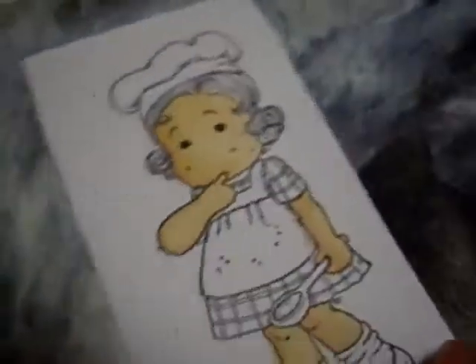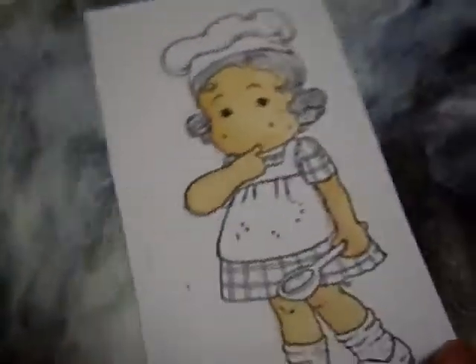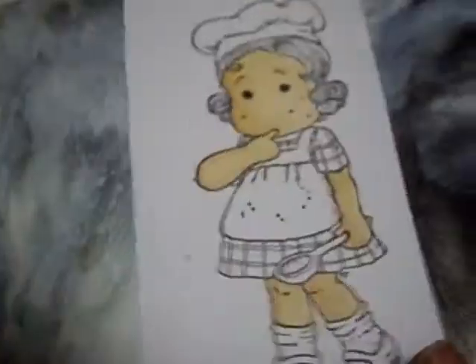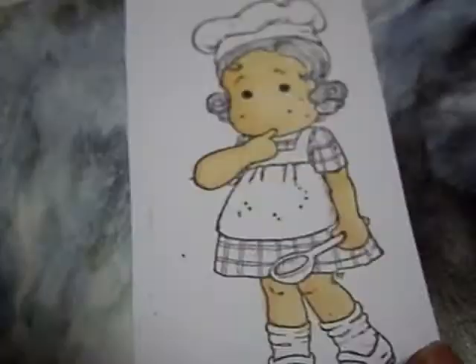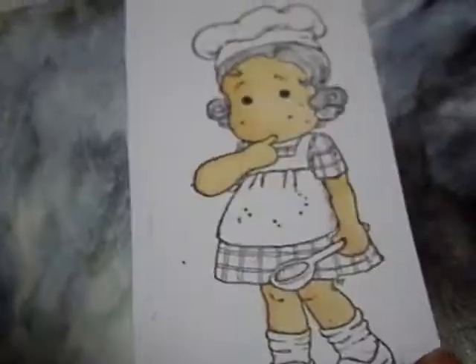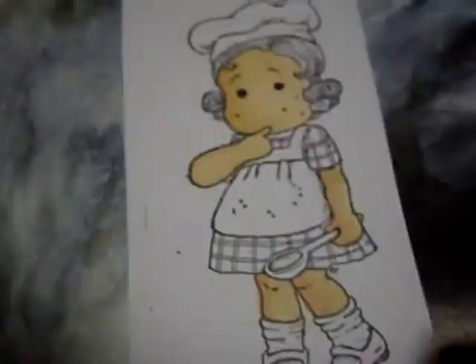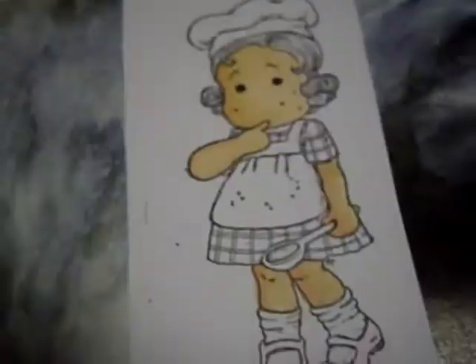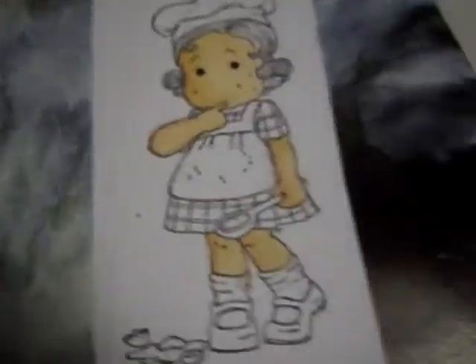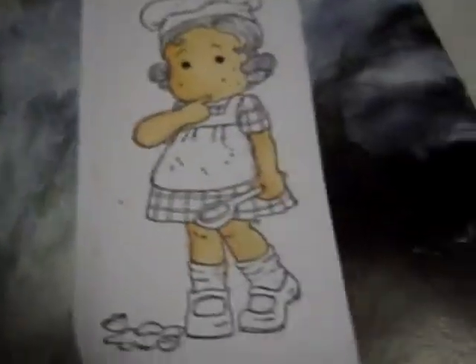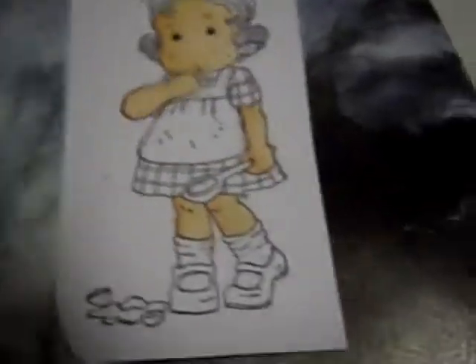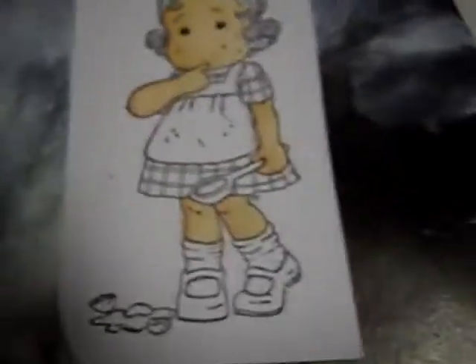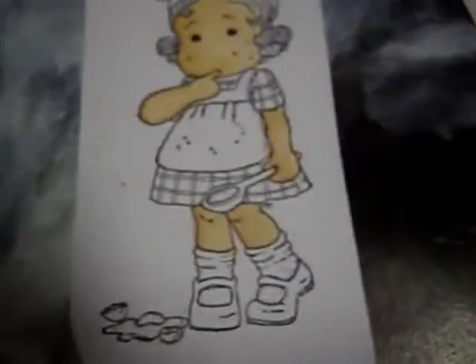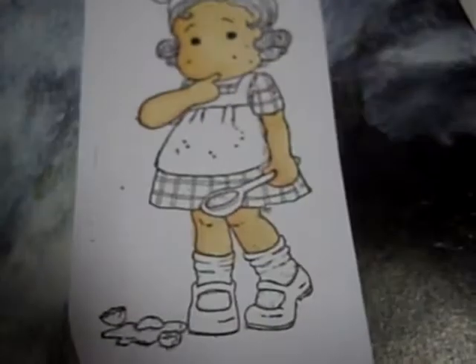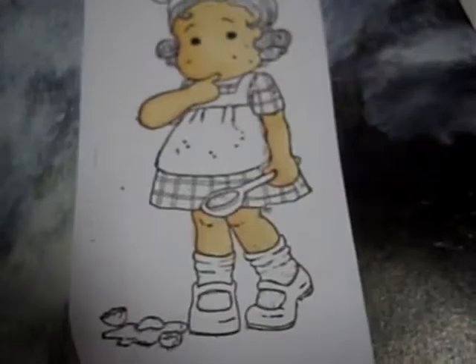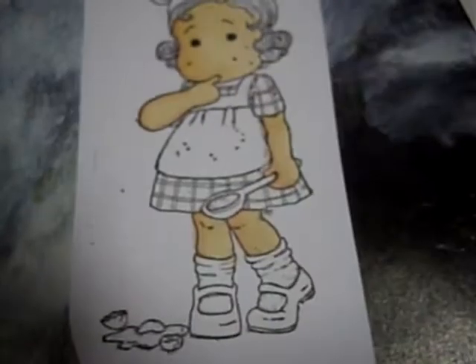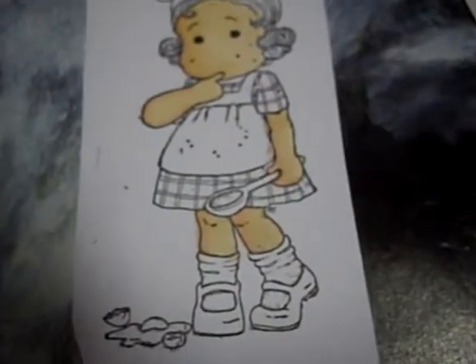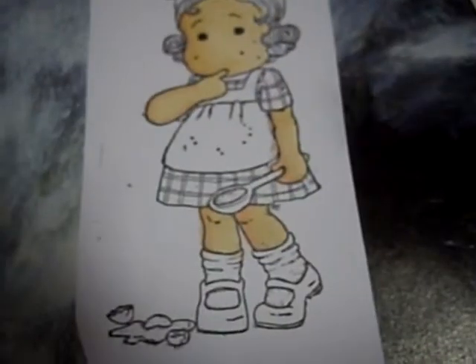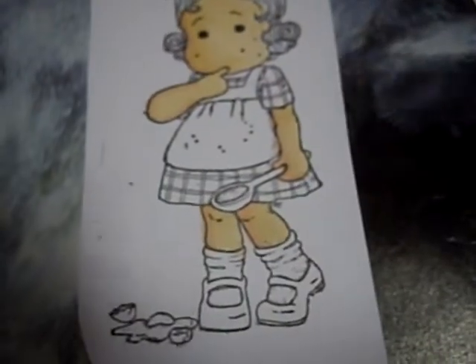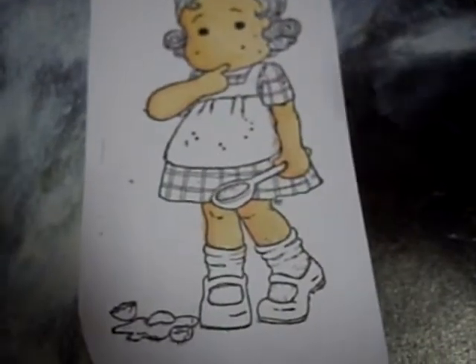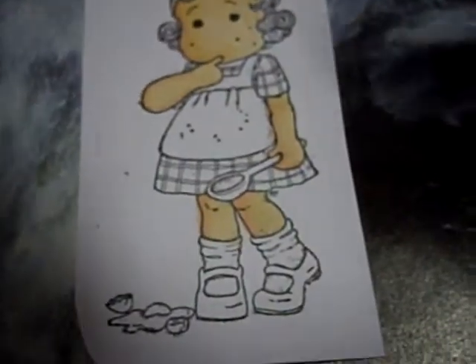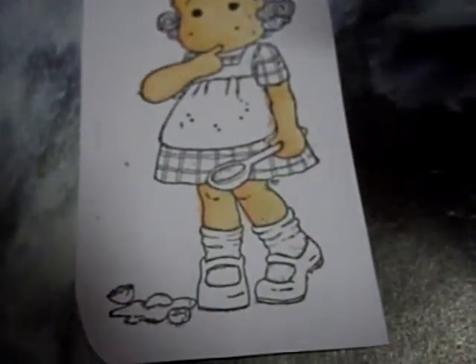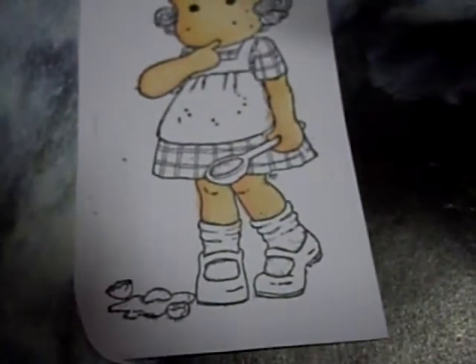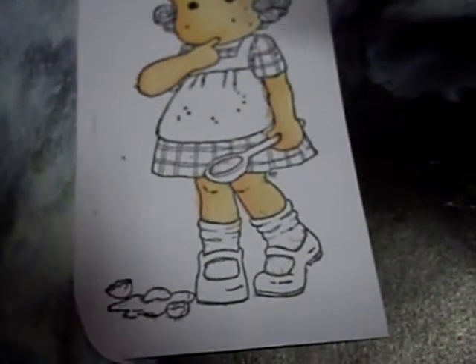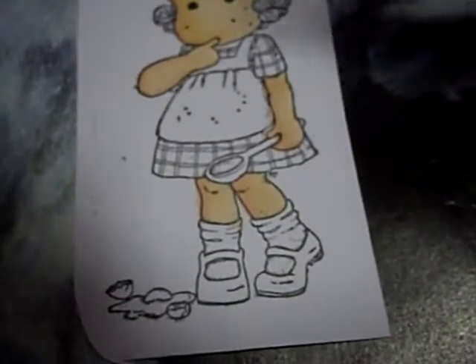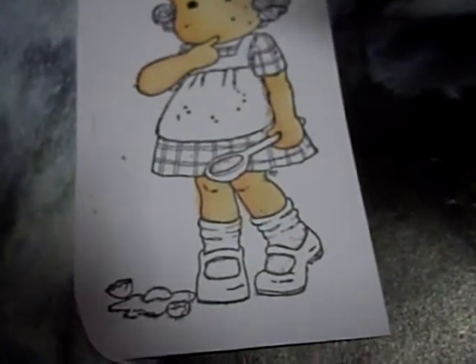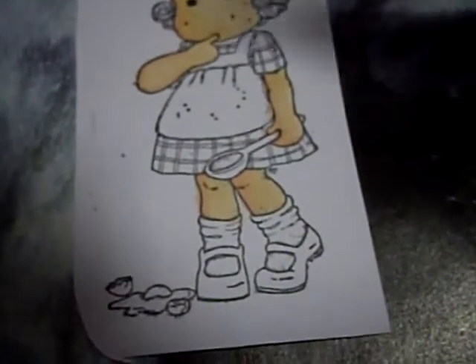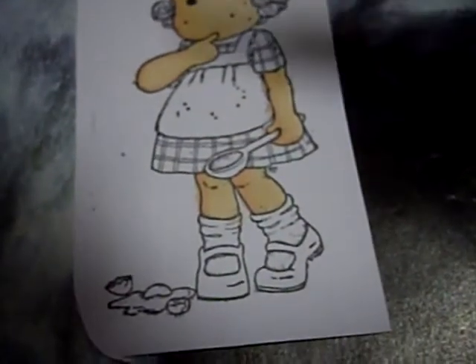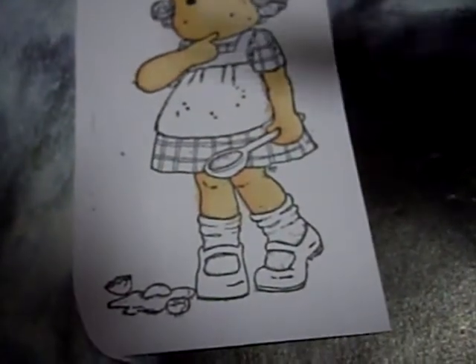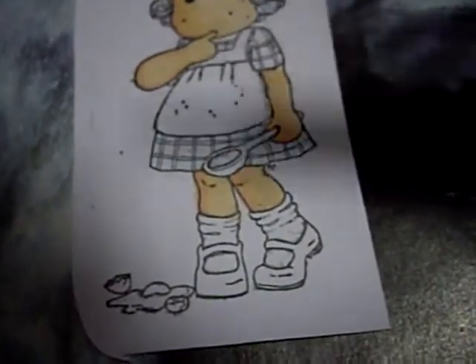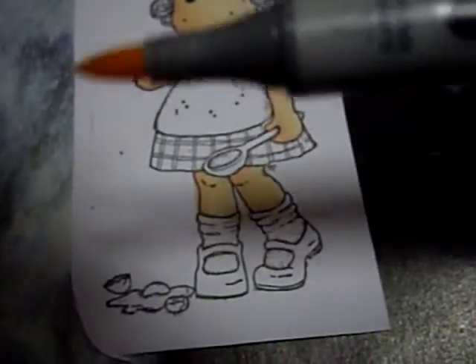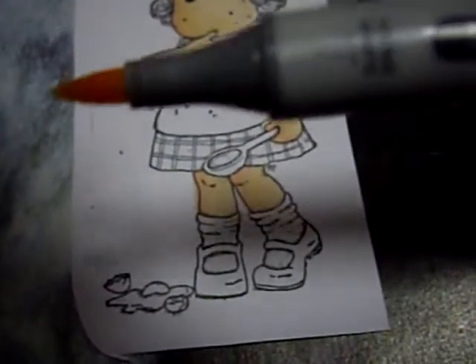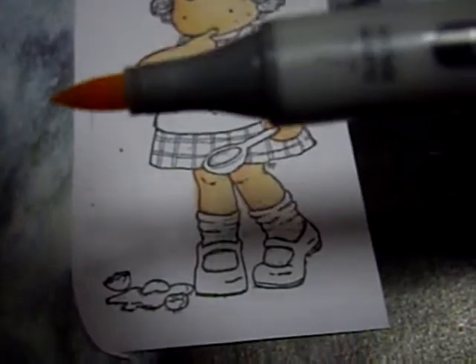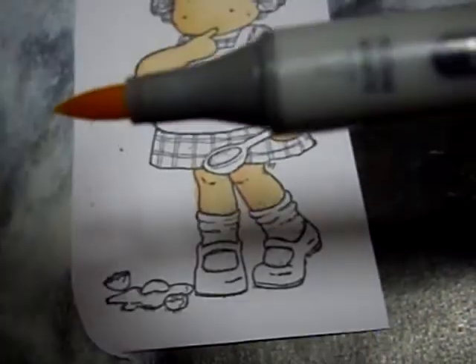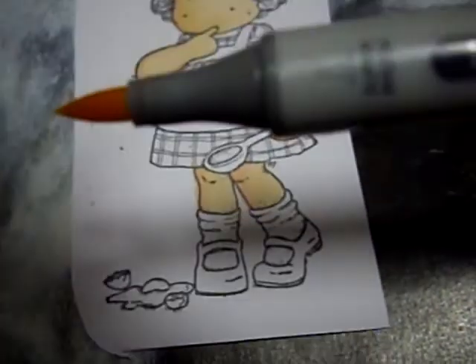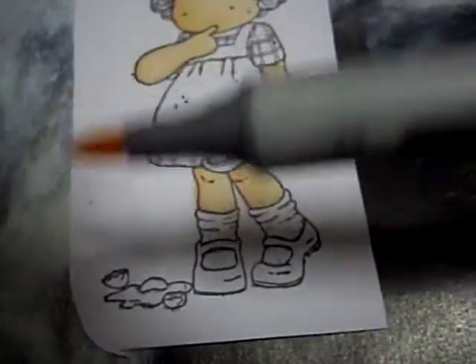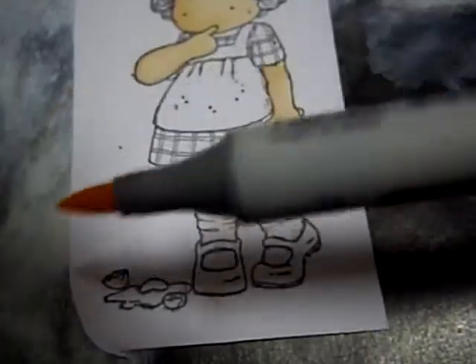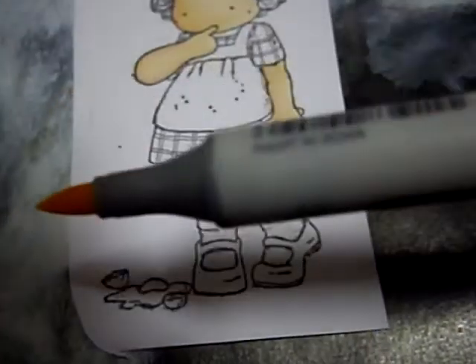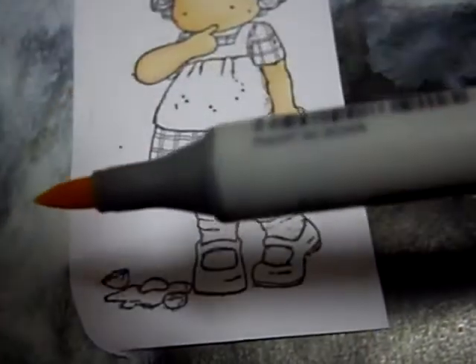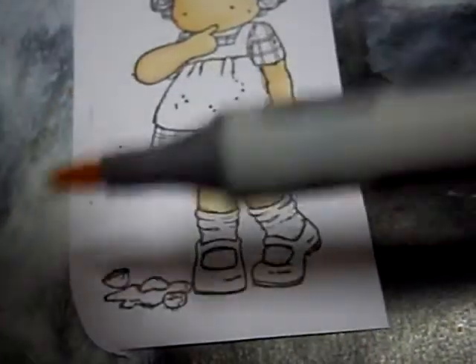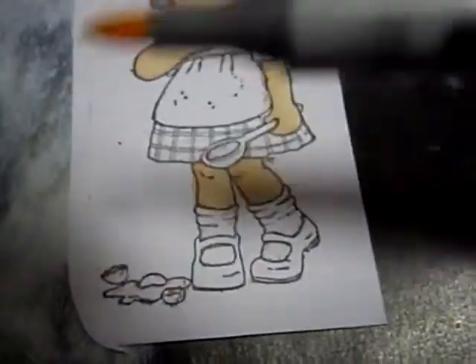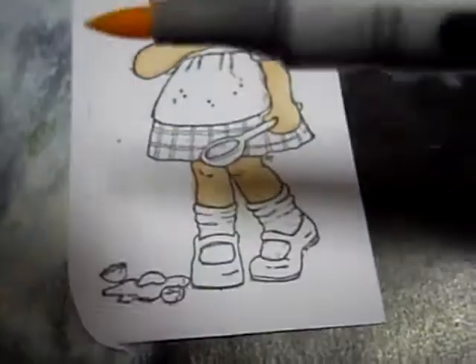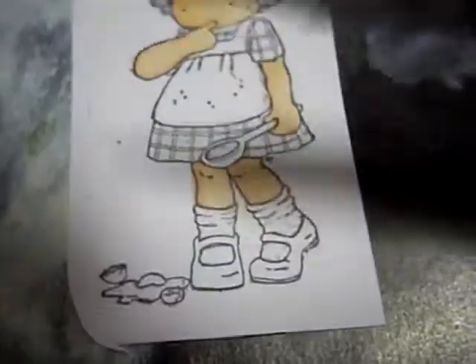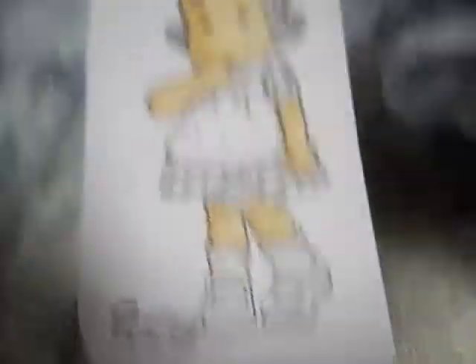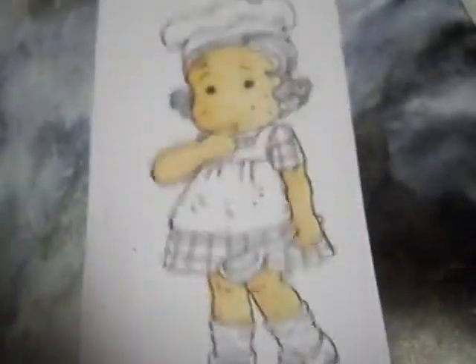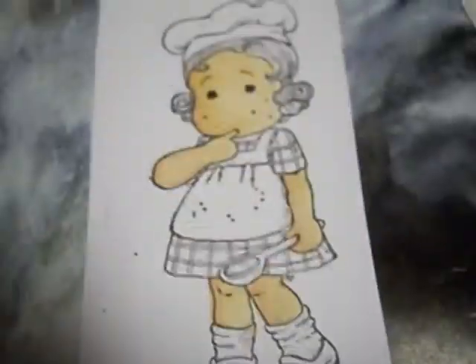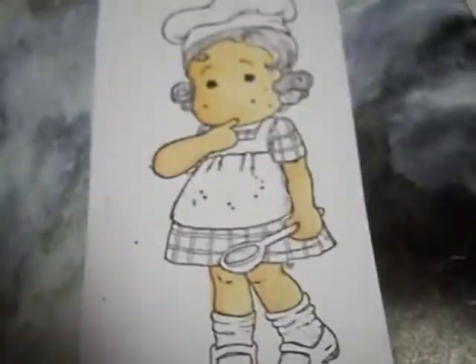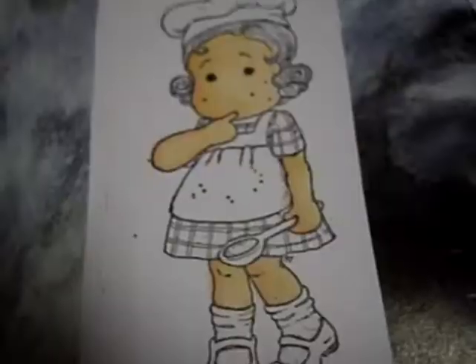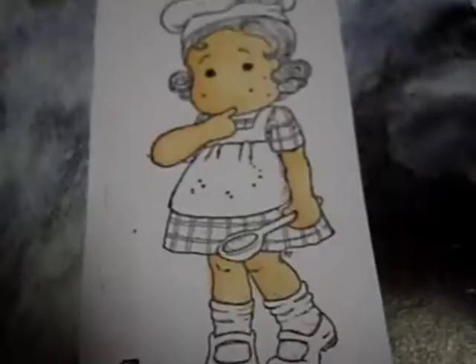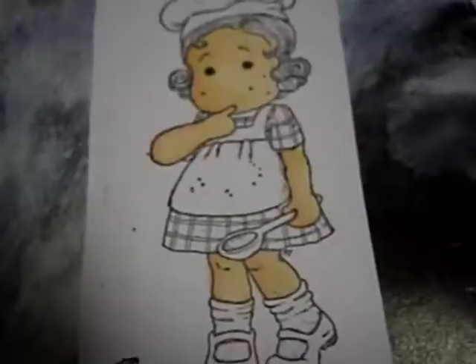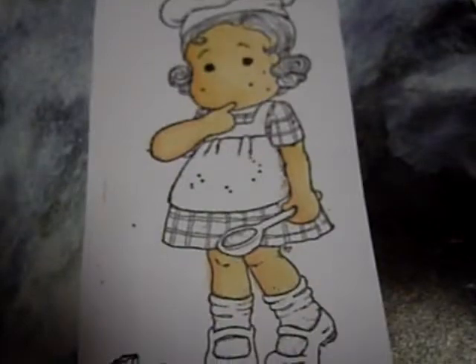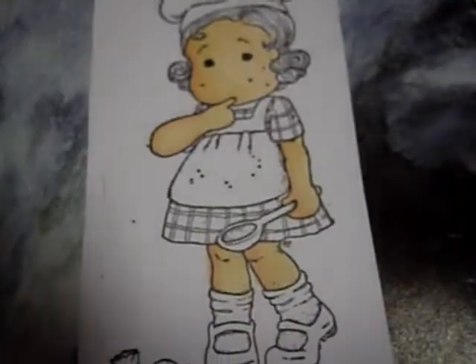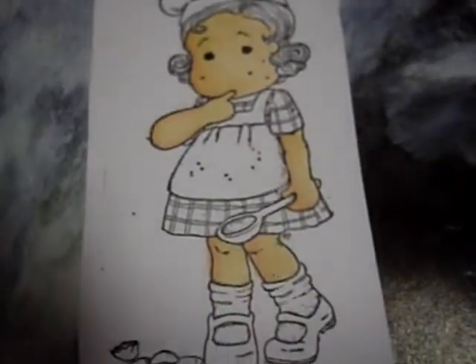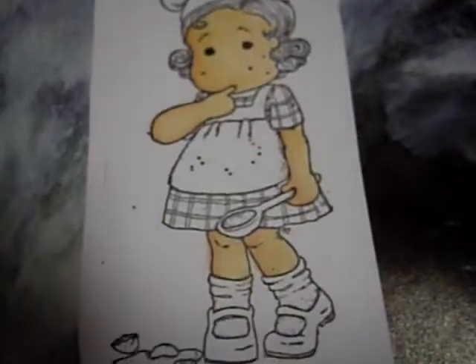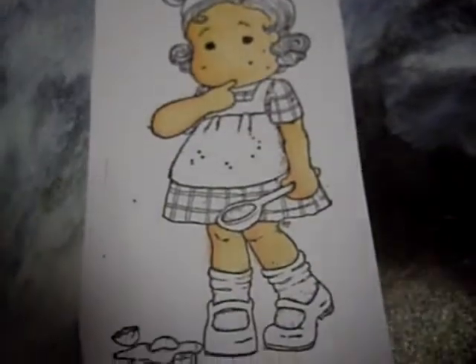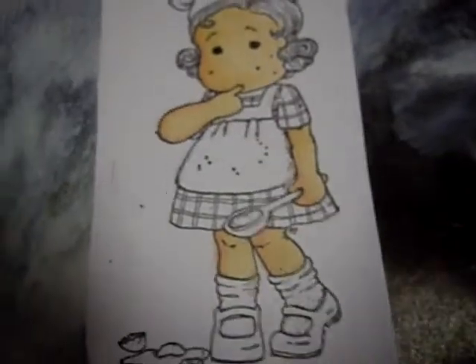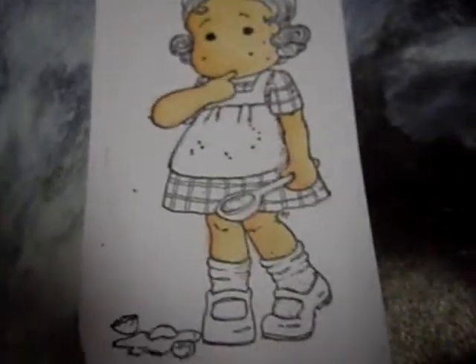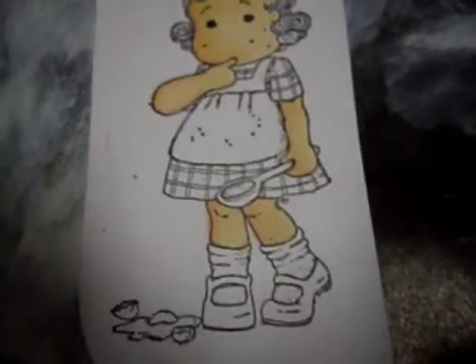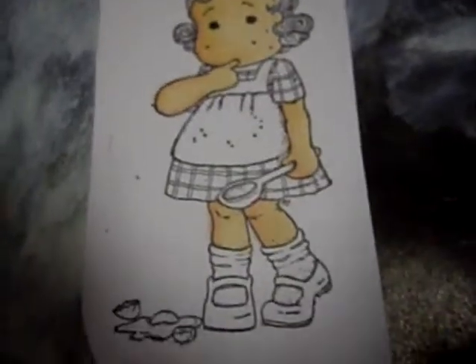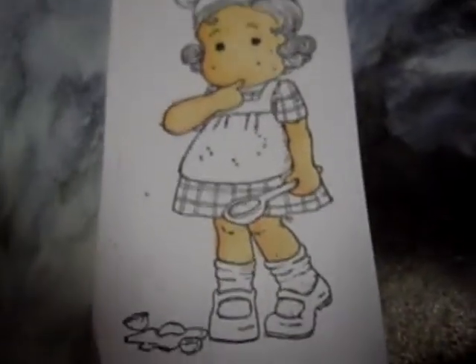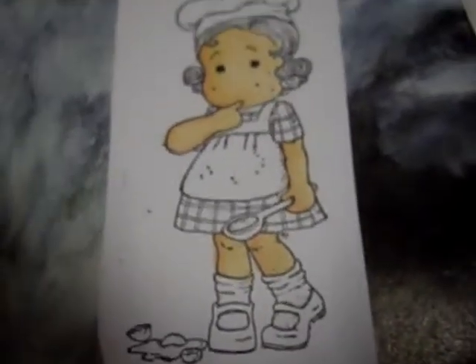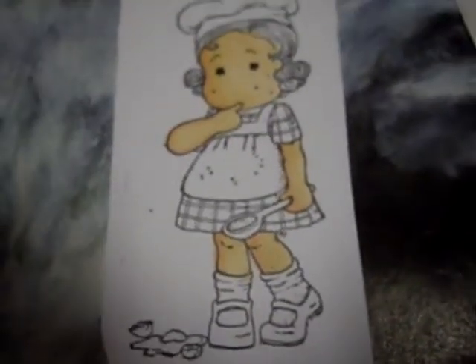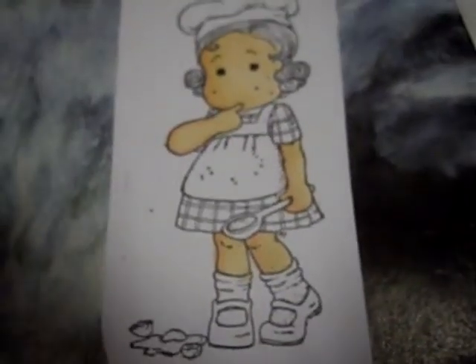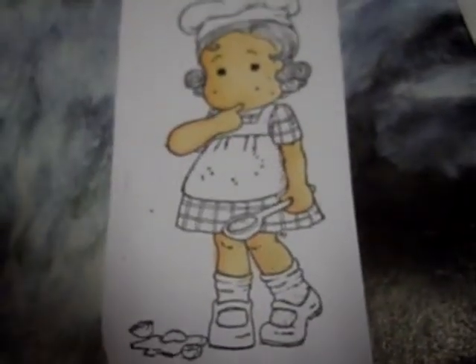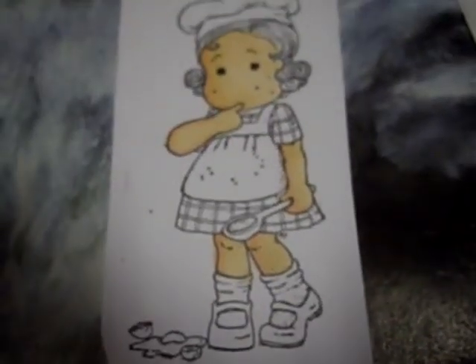There you go. That's how you use the Copic Chow markers. Thank you so much for watching. Have a great day.